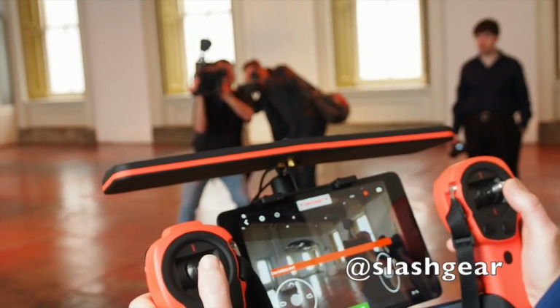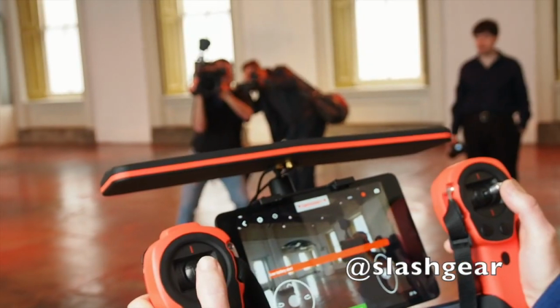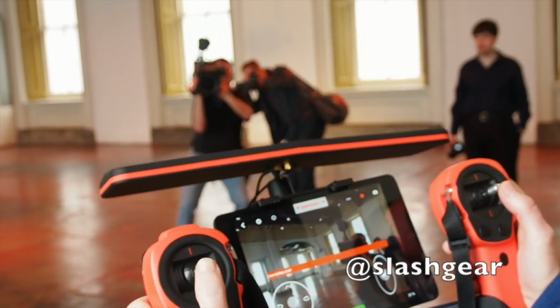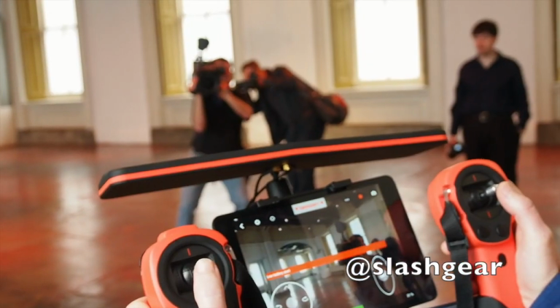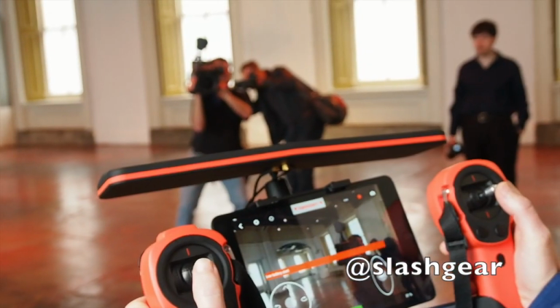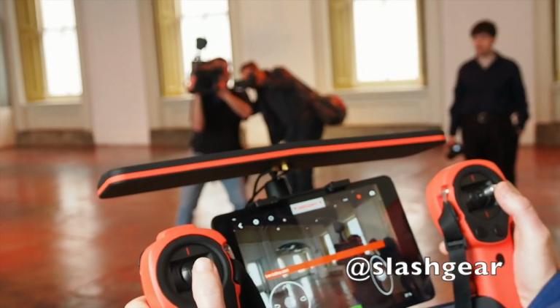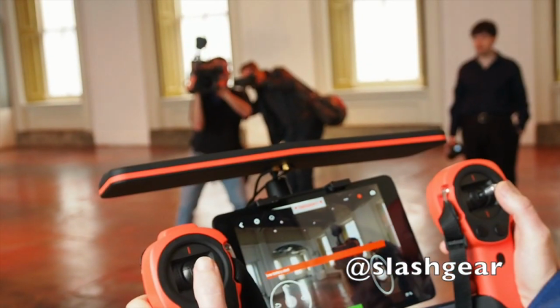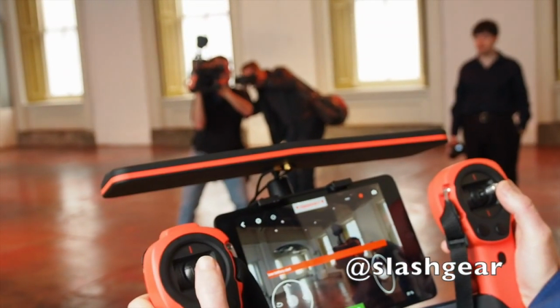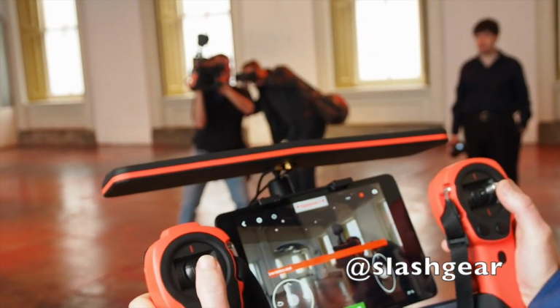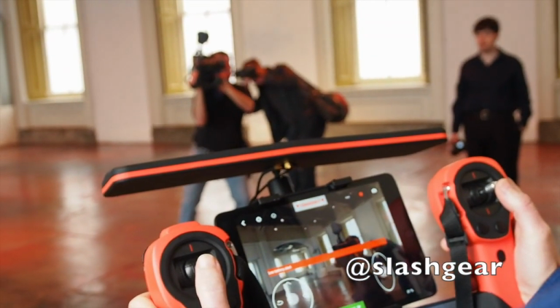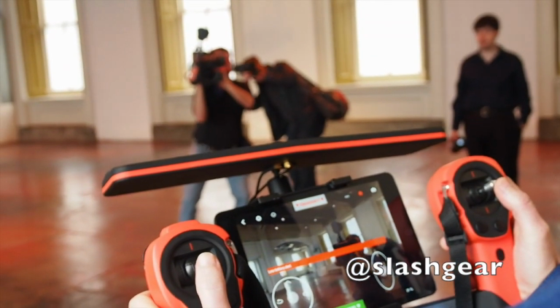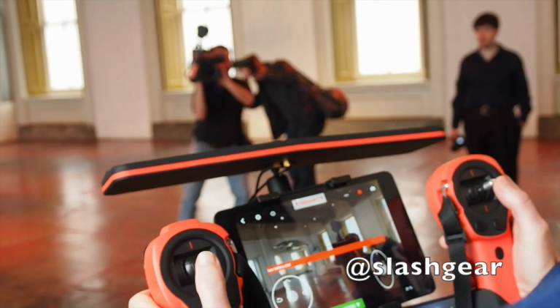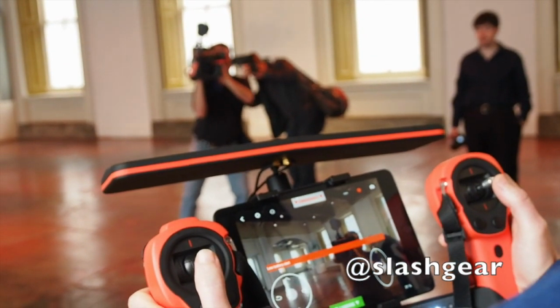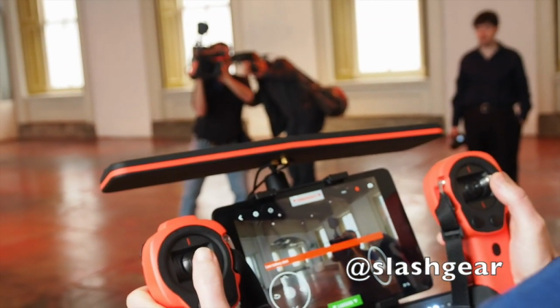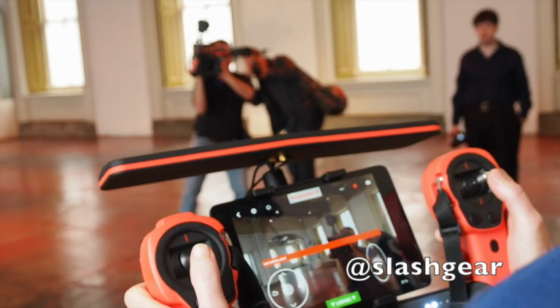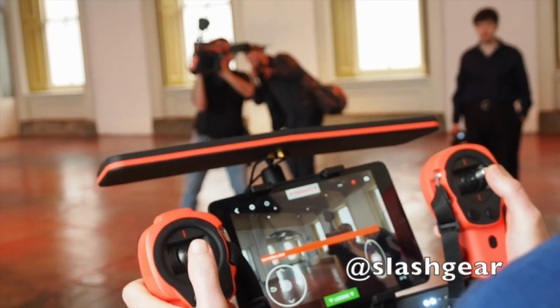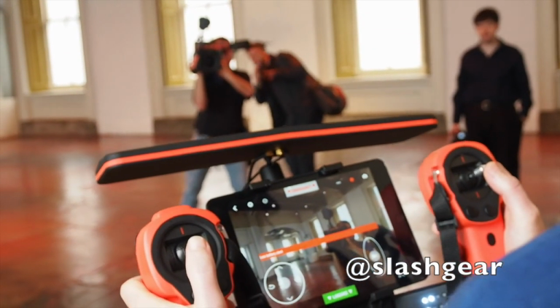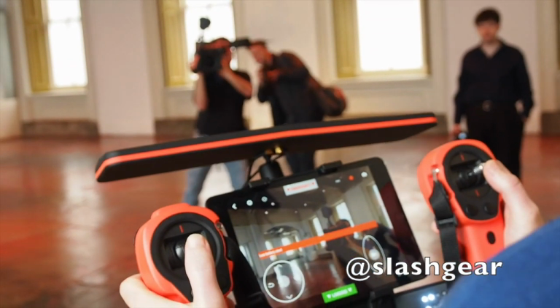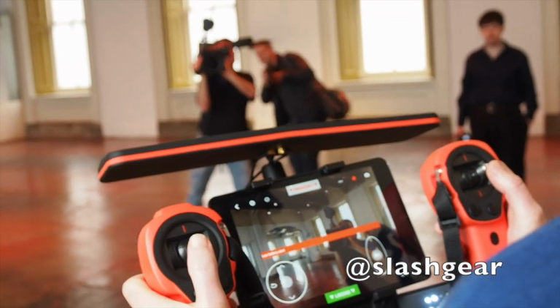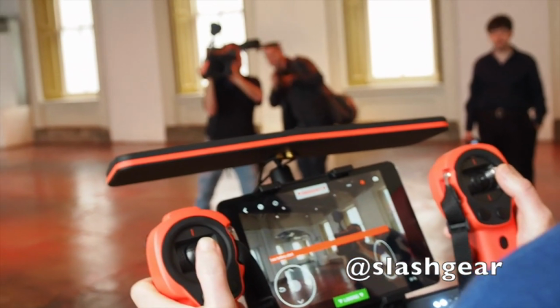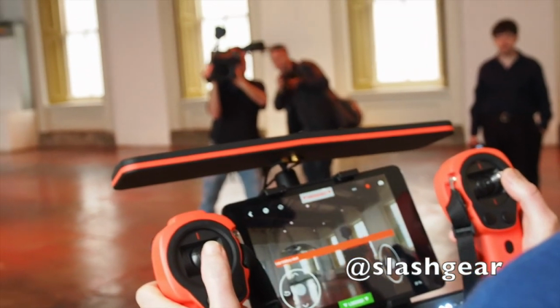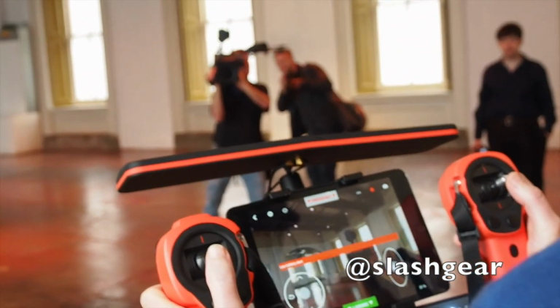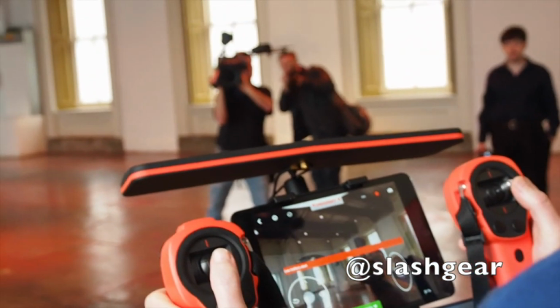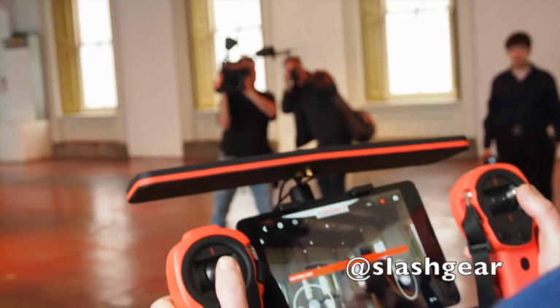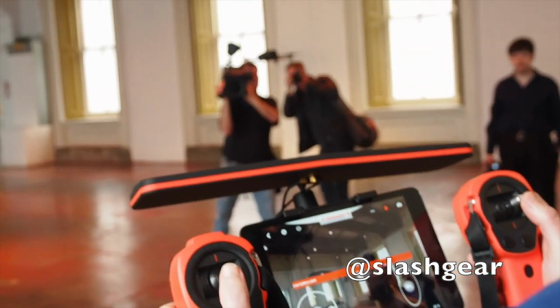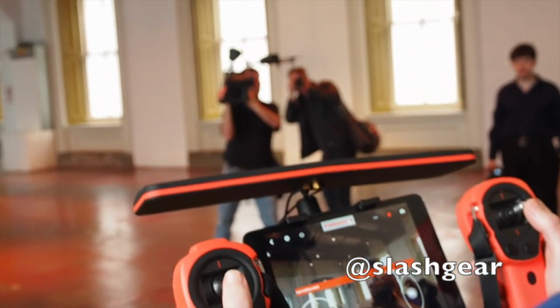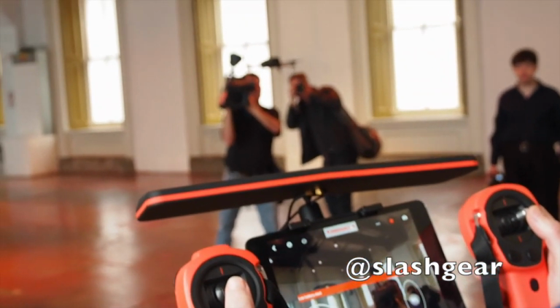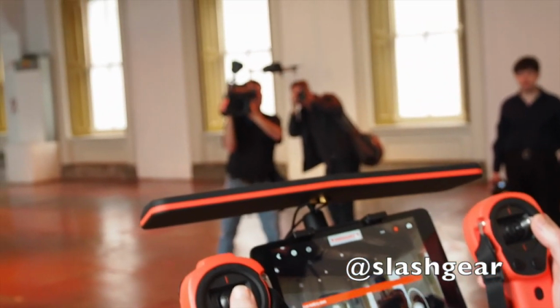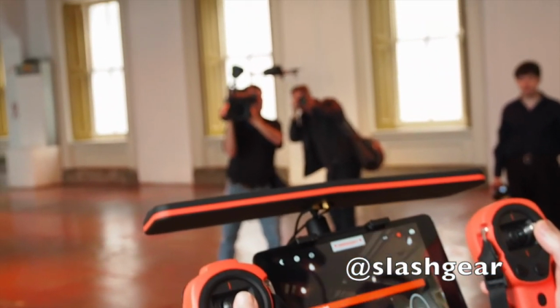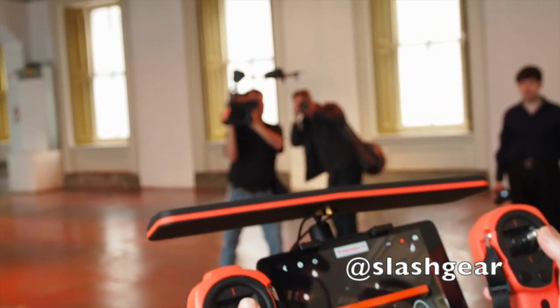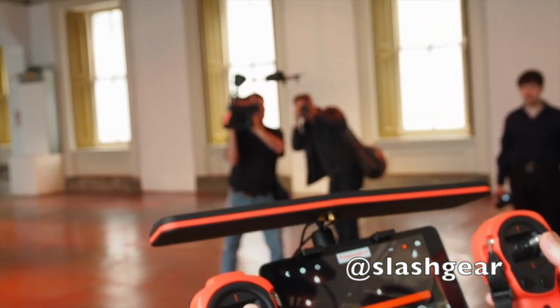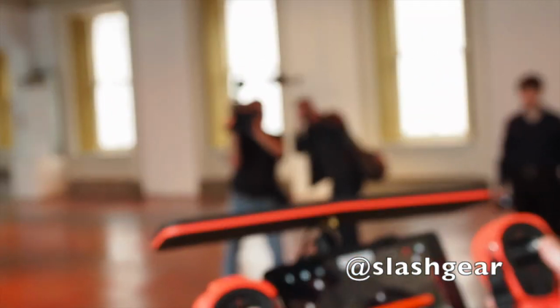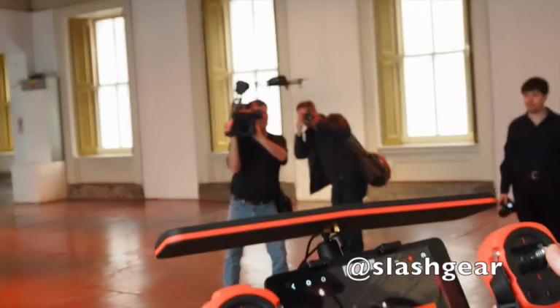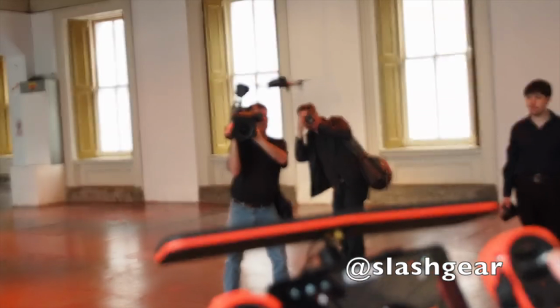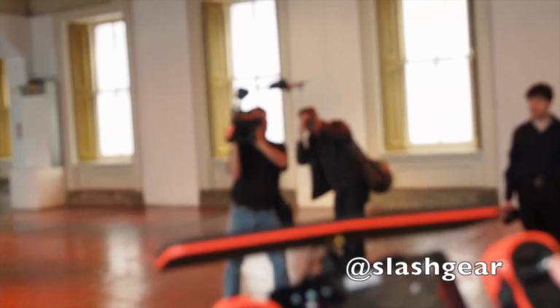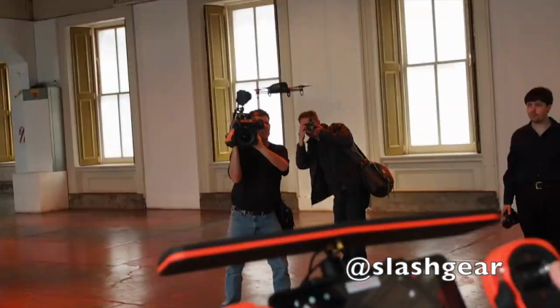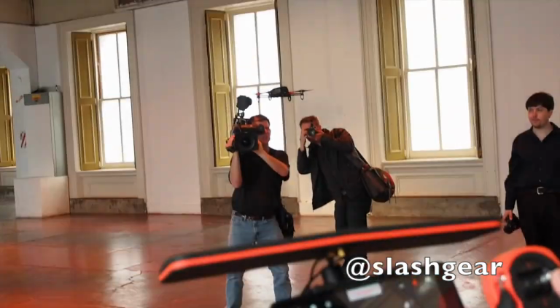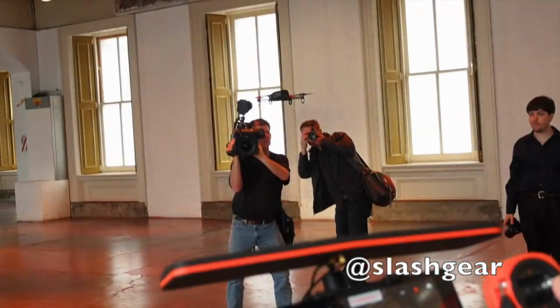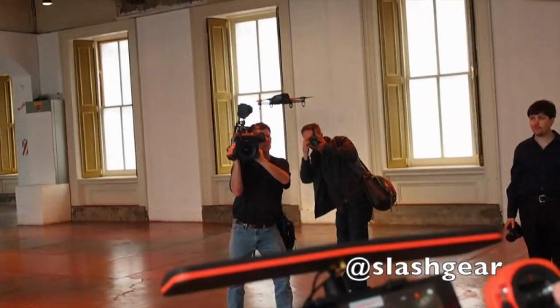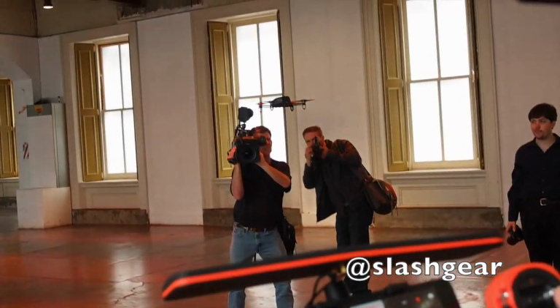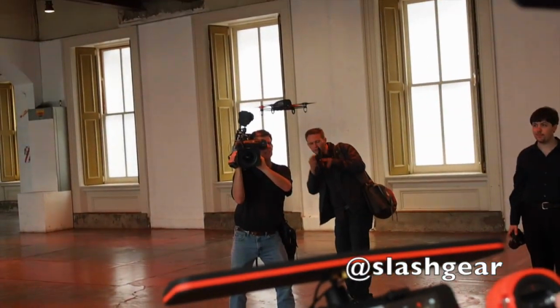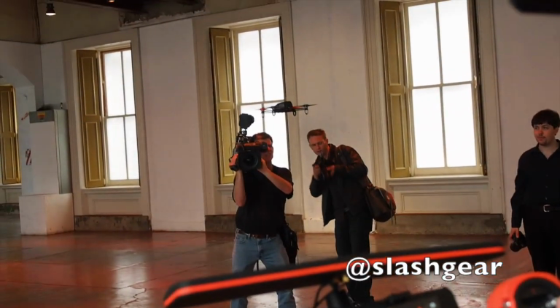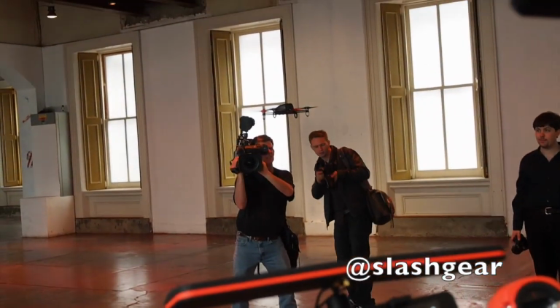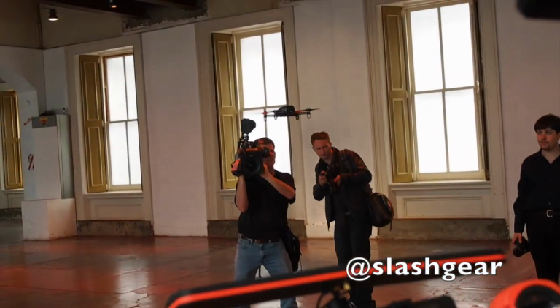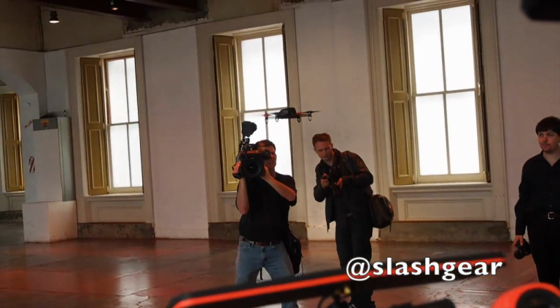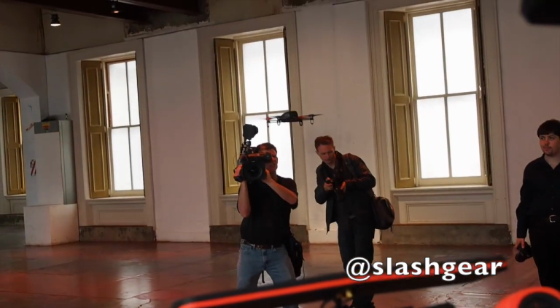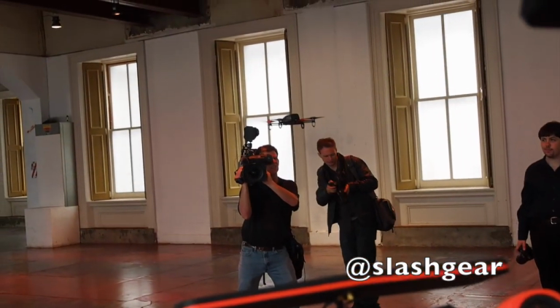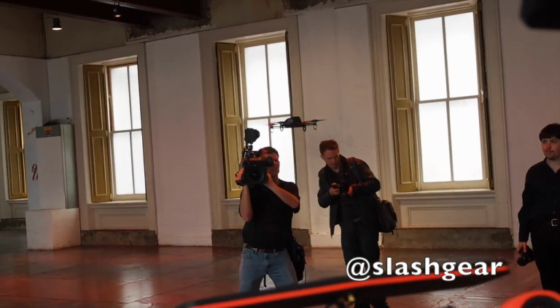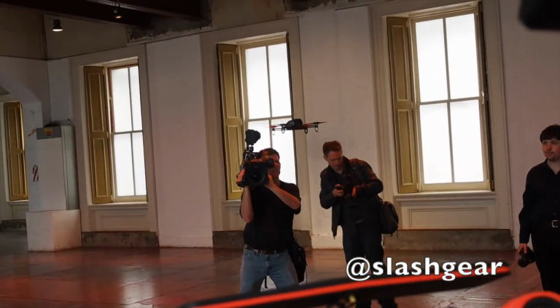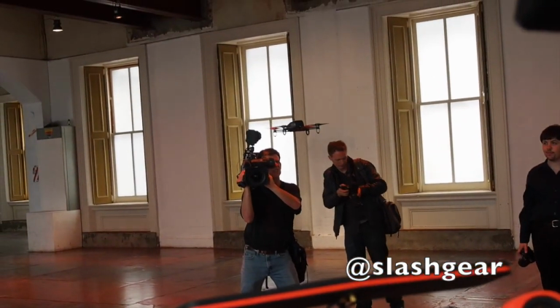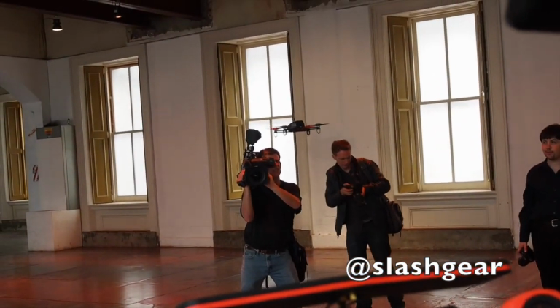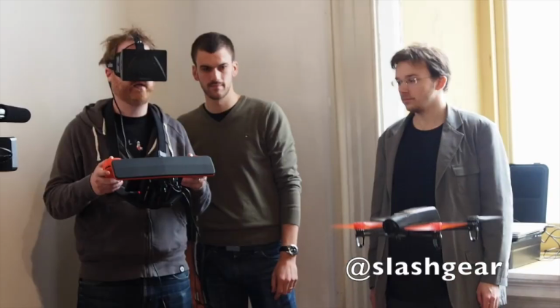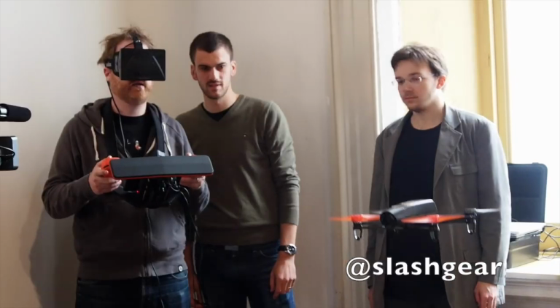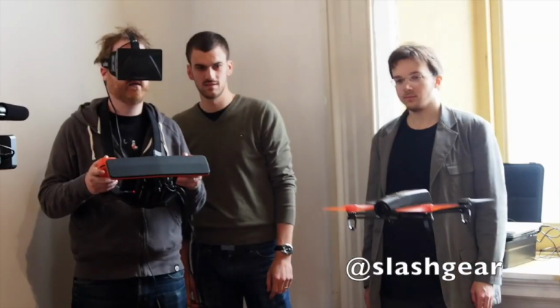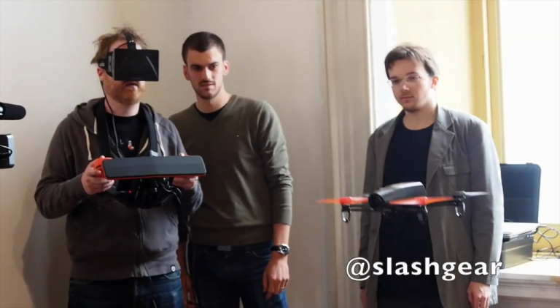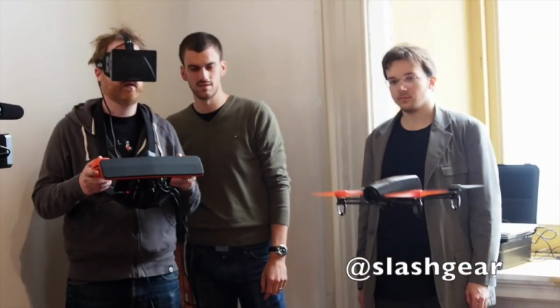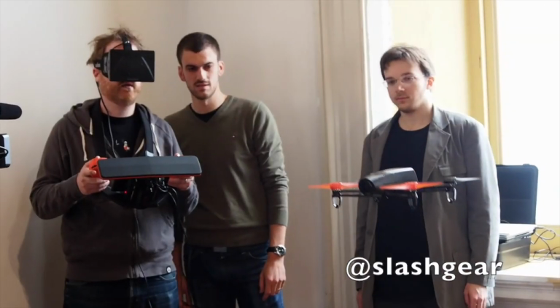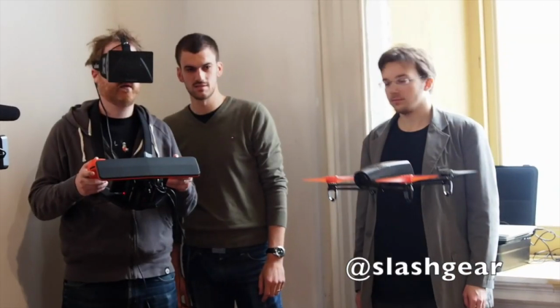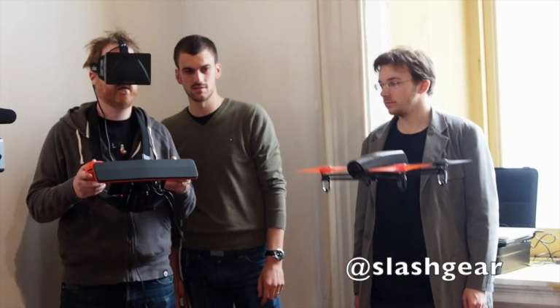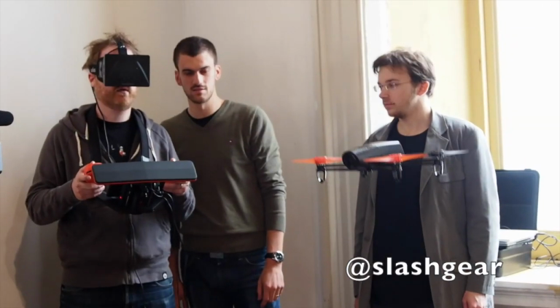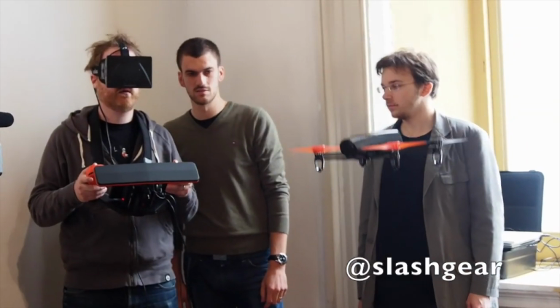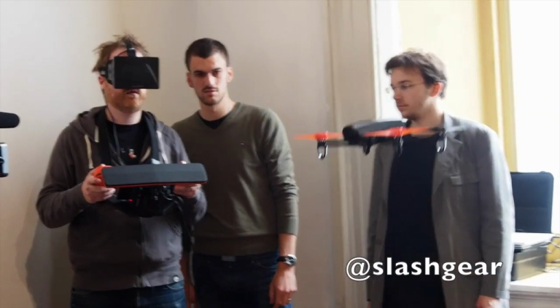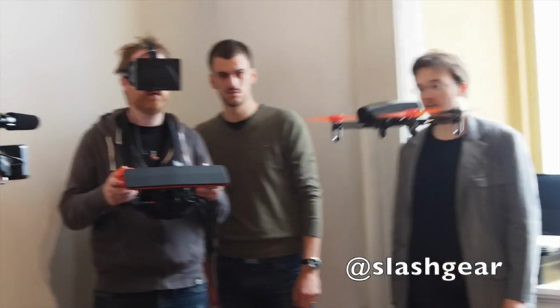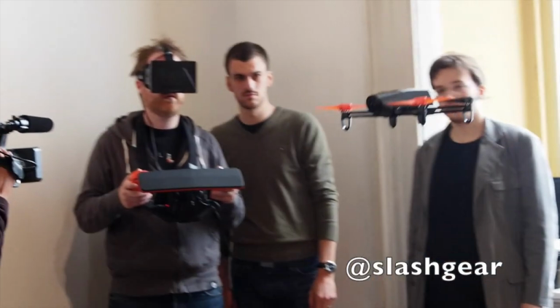Thanks to an HDMI output on the SkyController, Parrot can hook up an Oculus Rift VR headset, allowing you to virtually ride along with the drone.